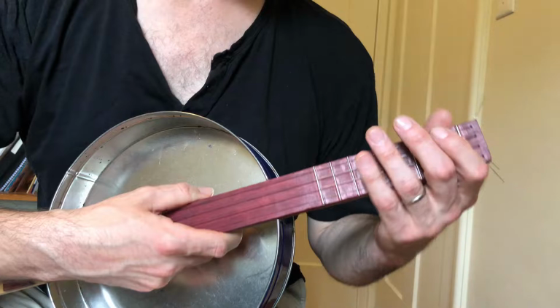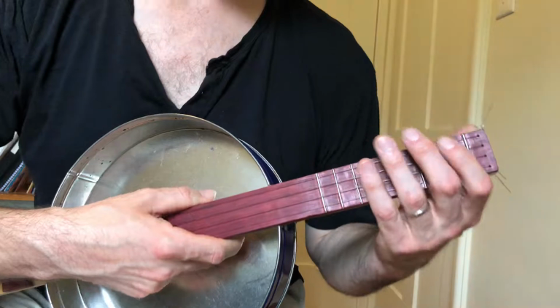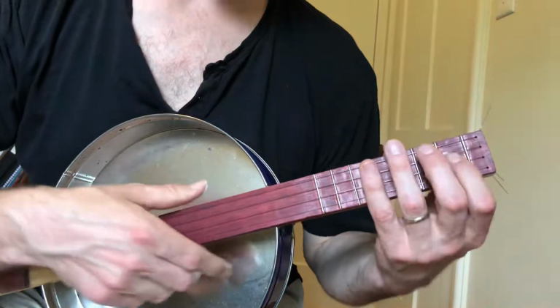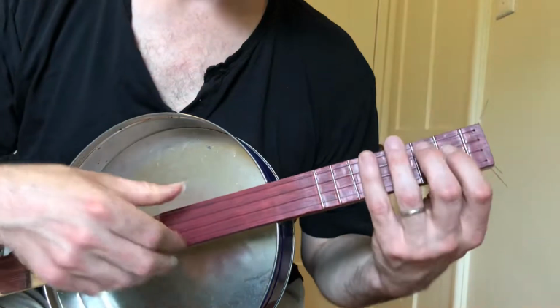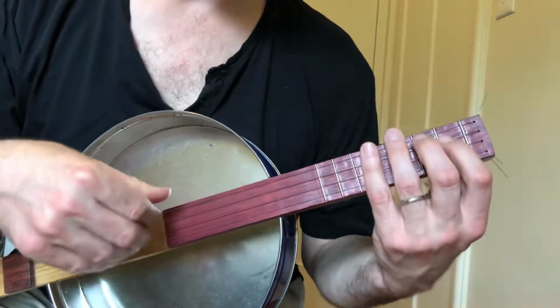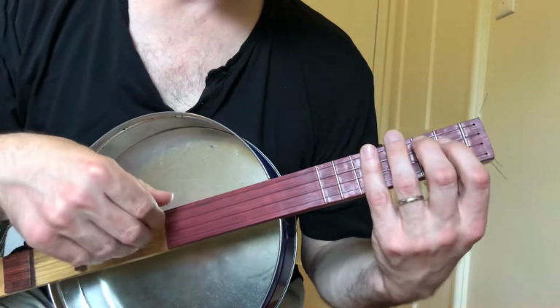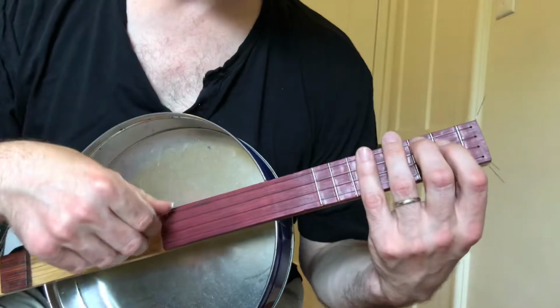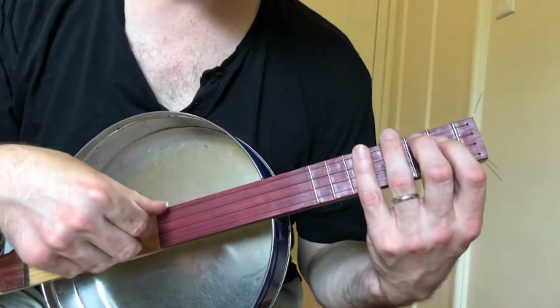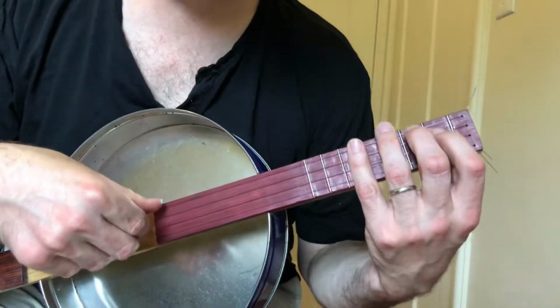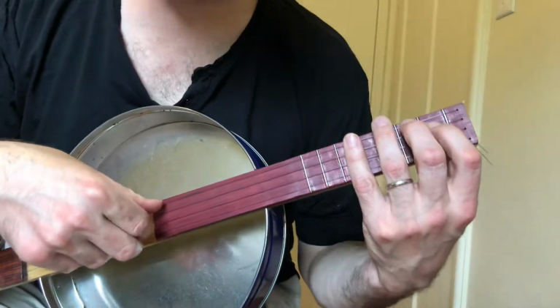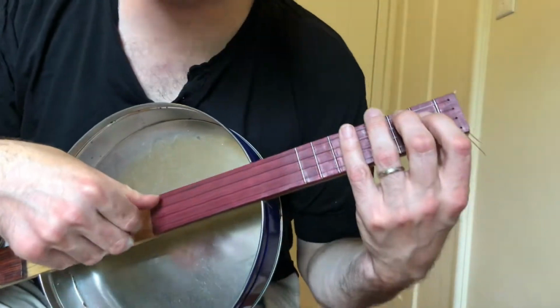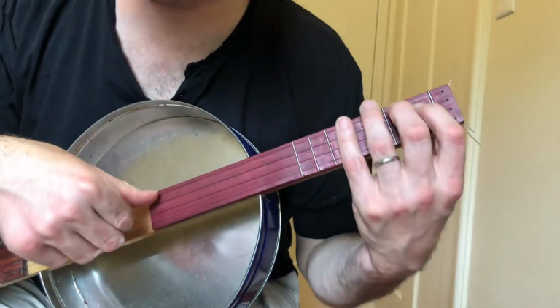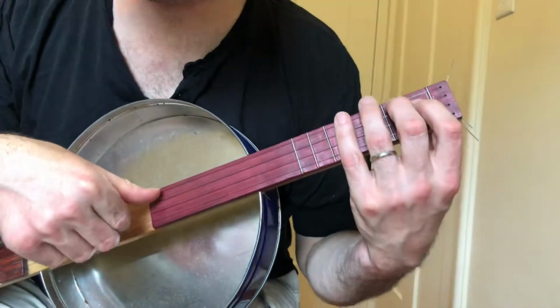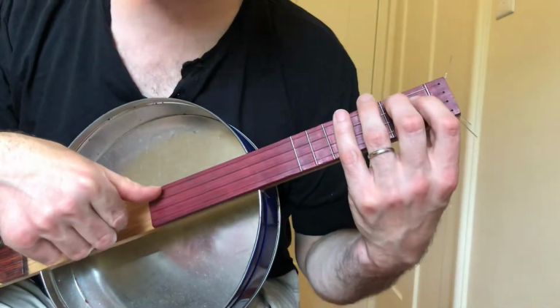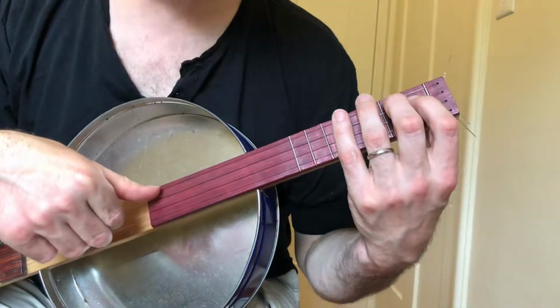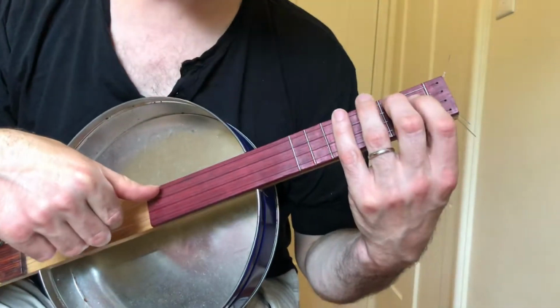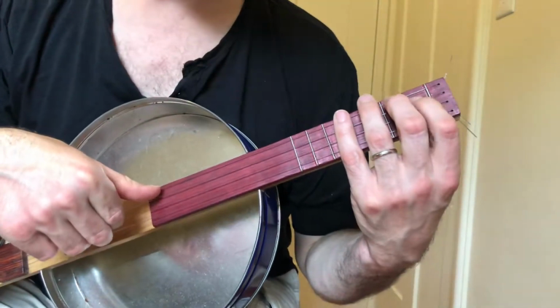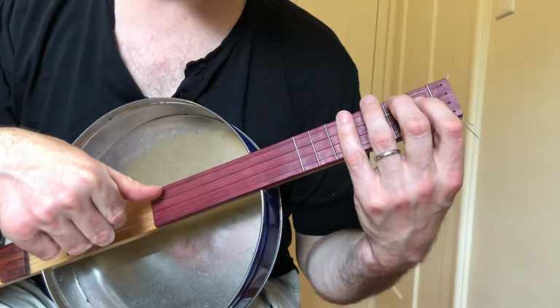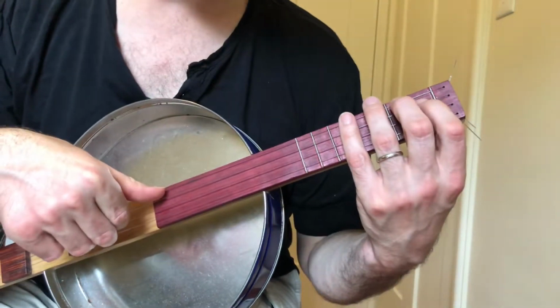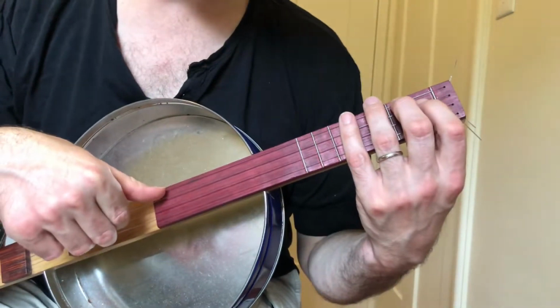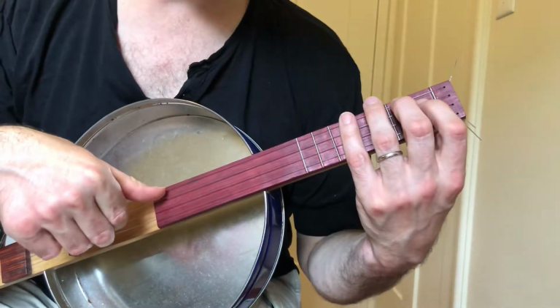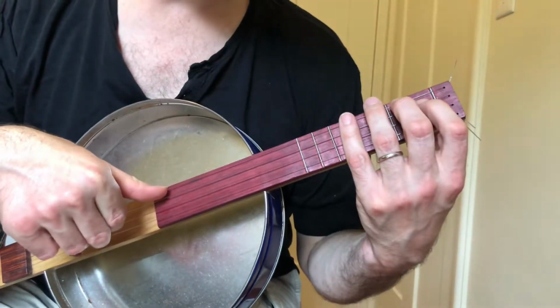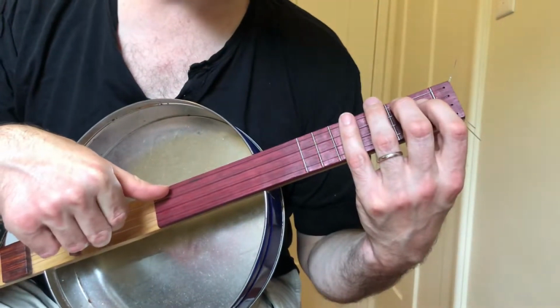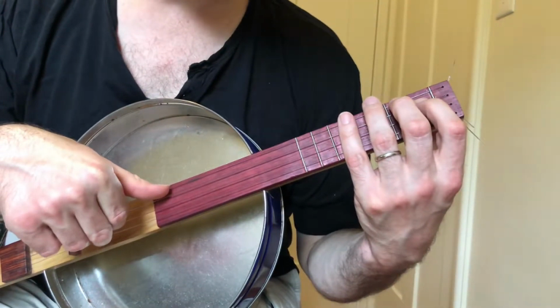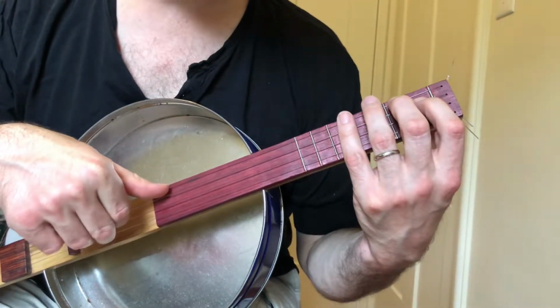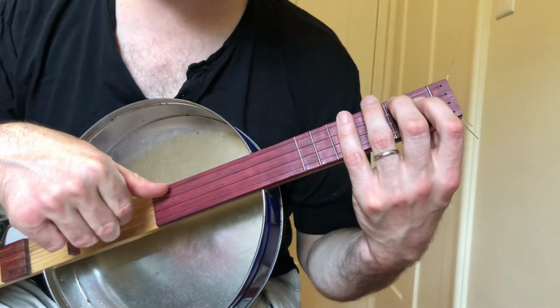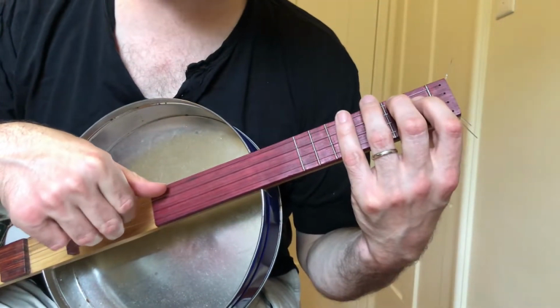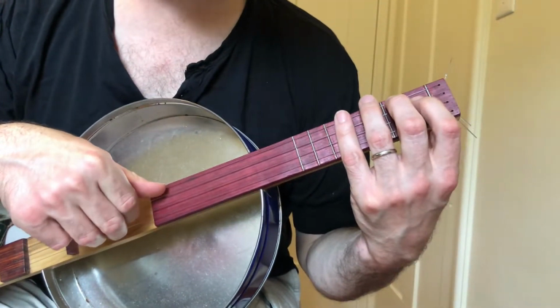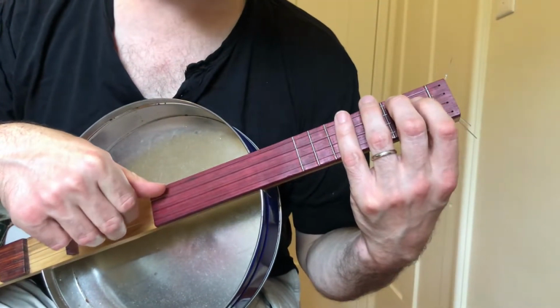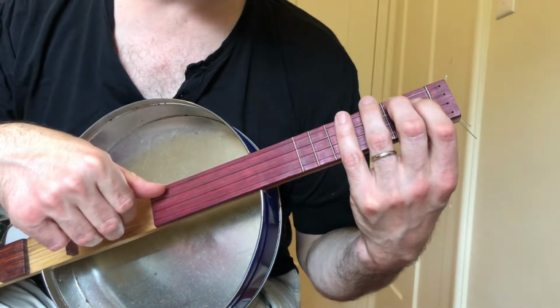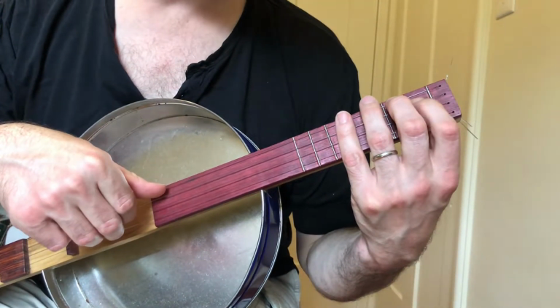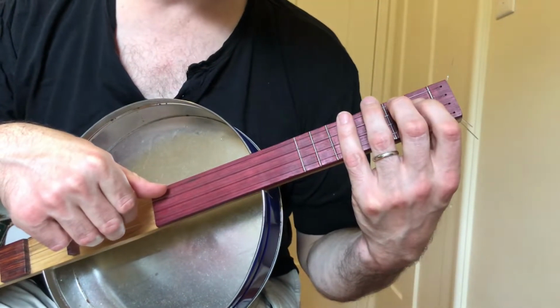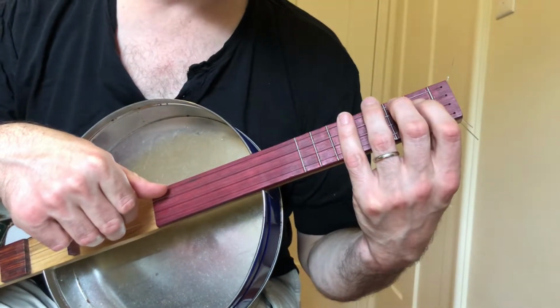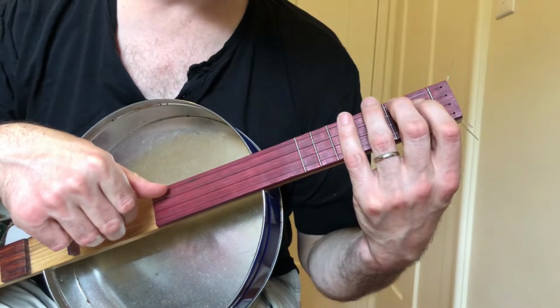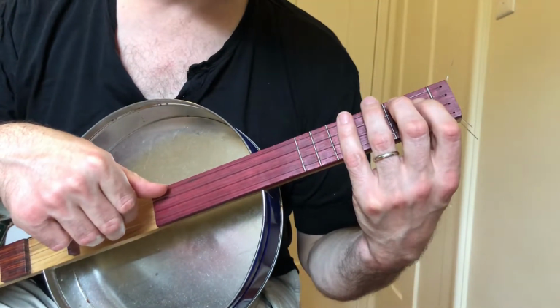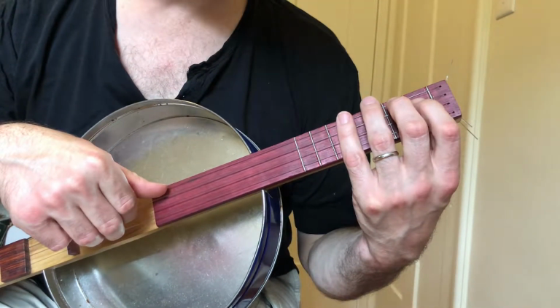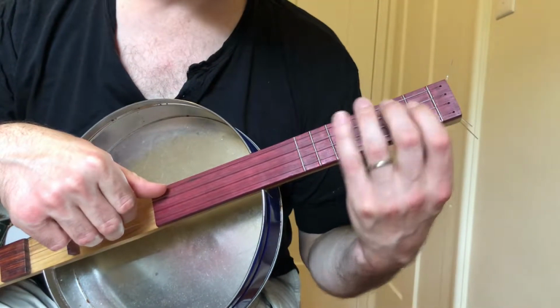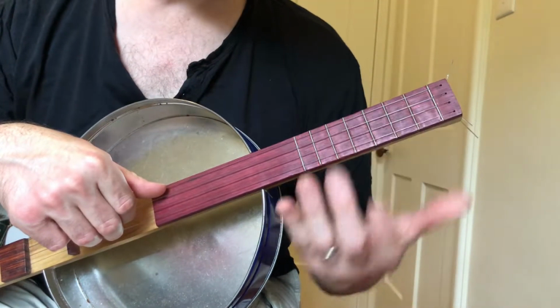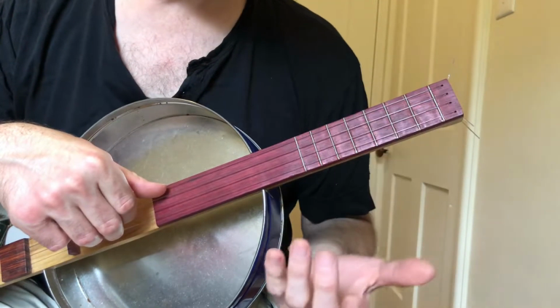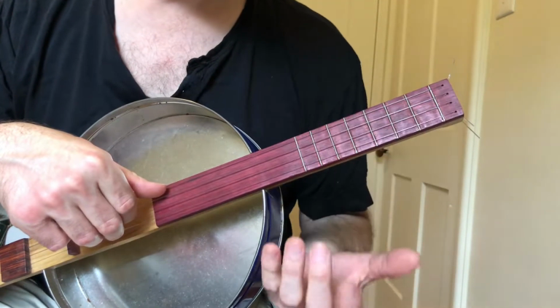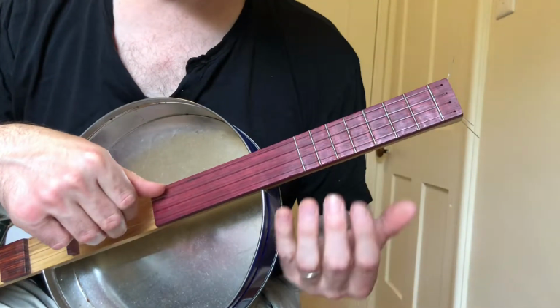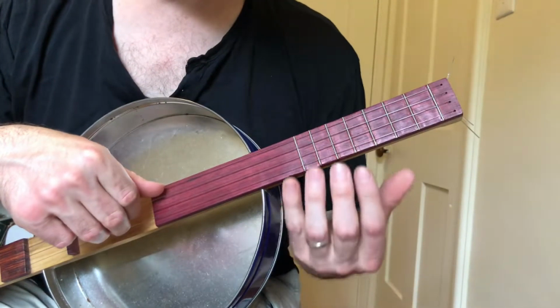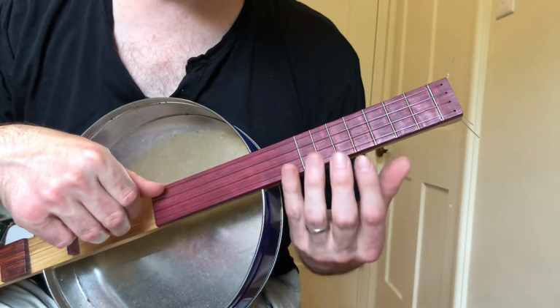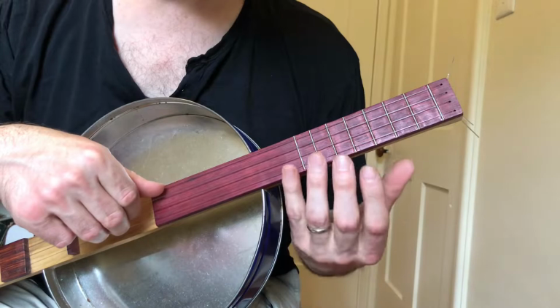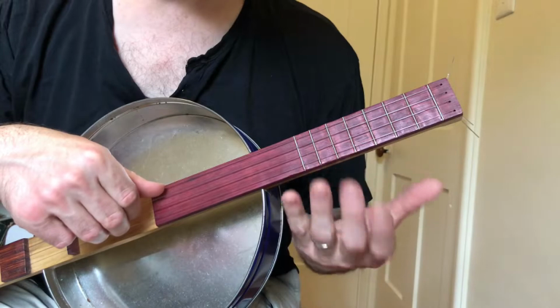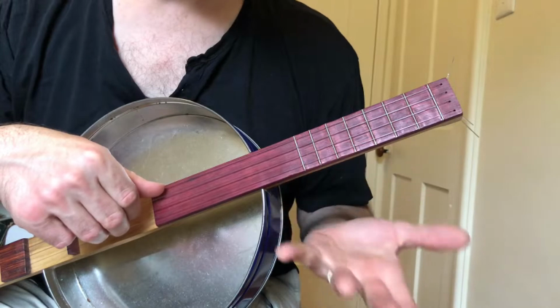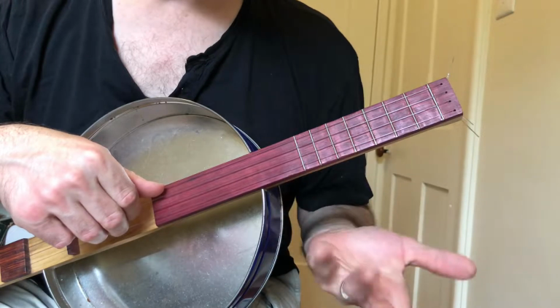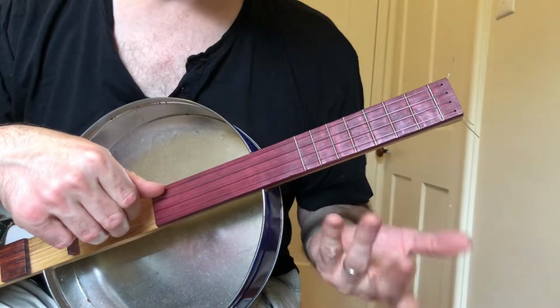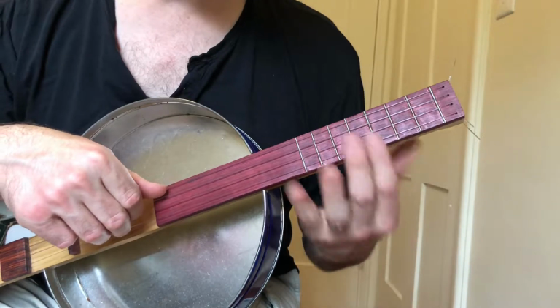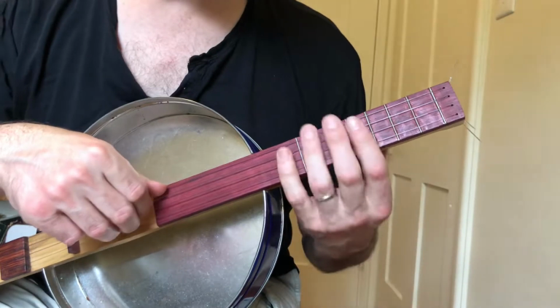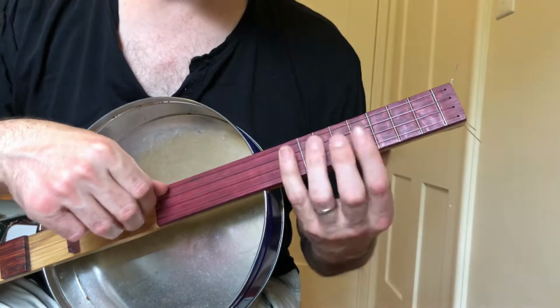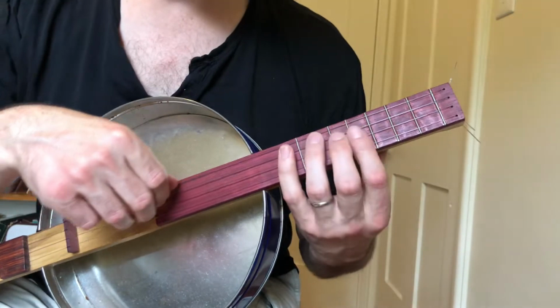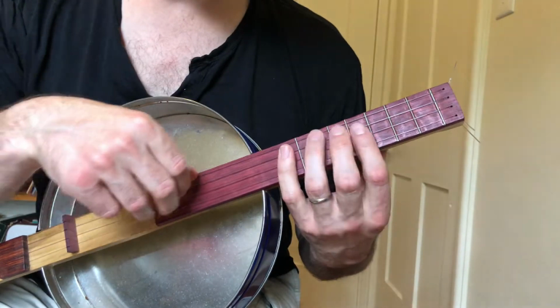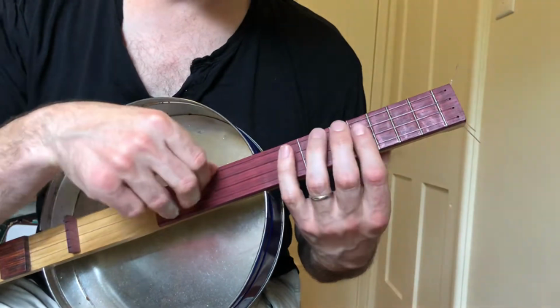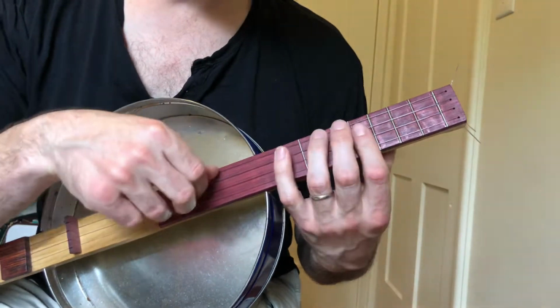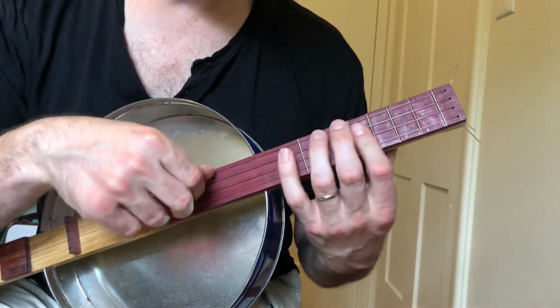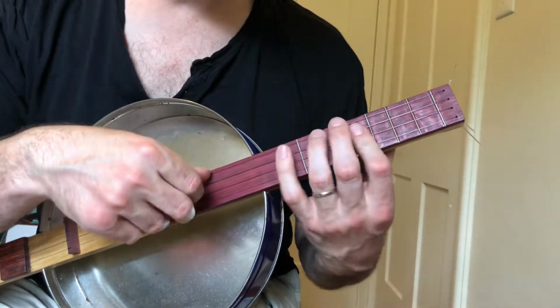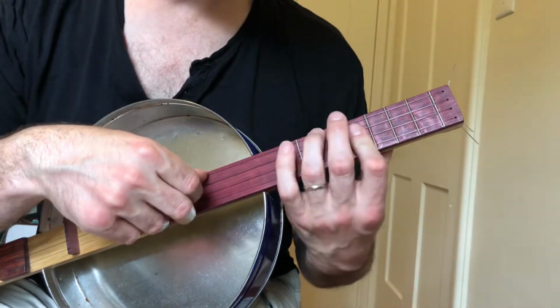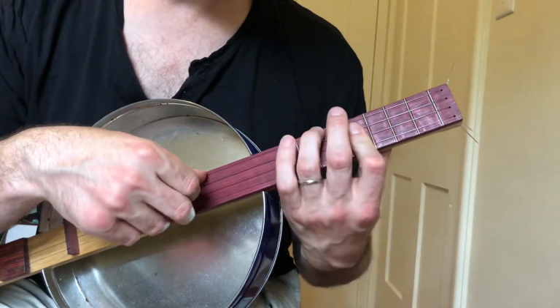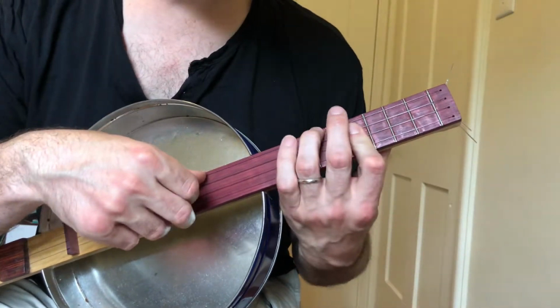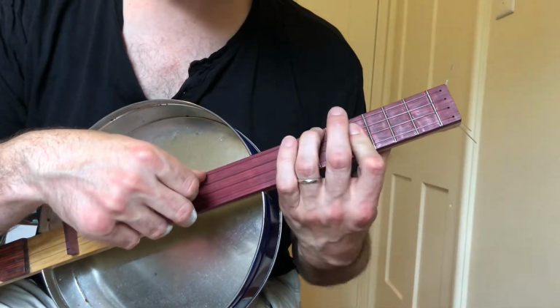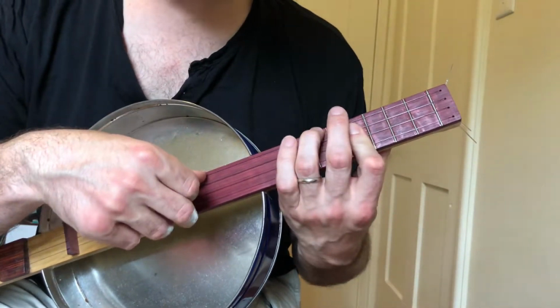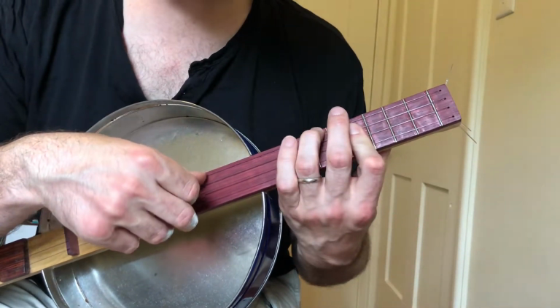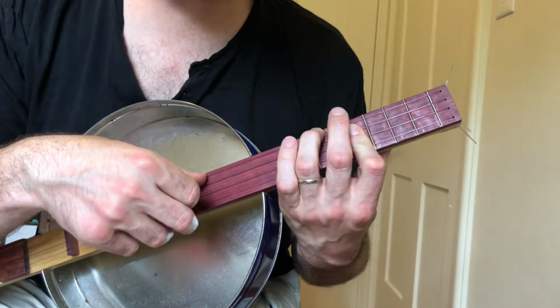Hi, this is Tom Crean and this is Marshmallow, Kane Brown, 'One Thing Right' here on ukulele. So here are your chords.